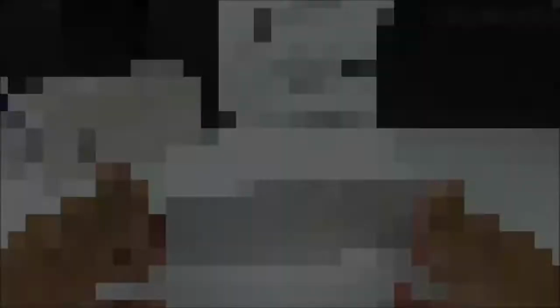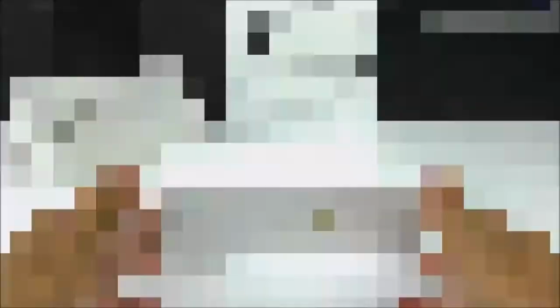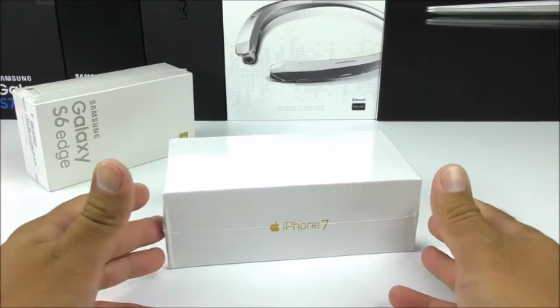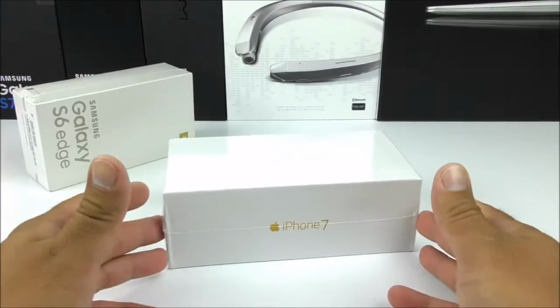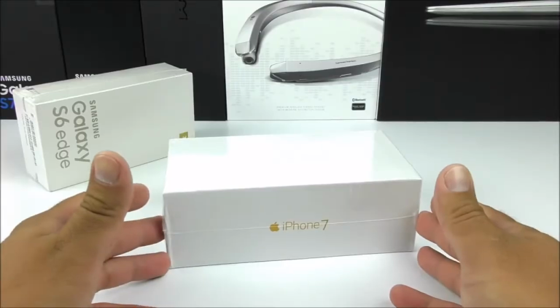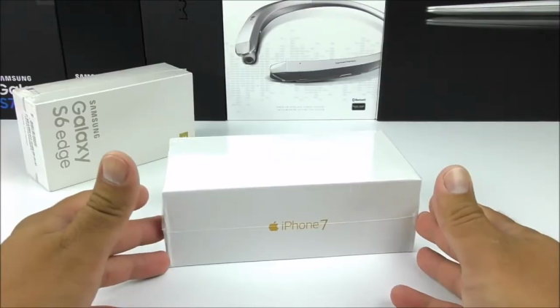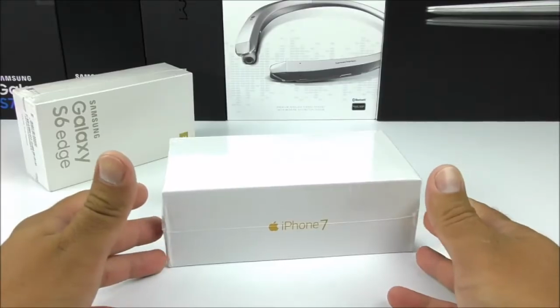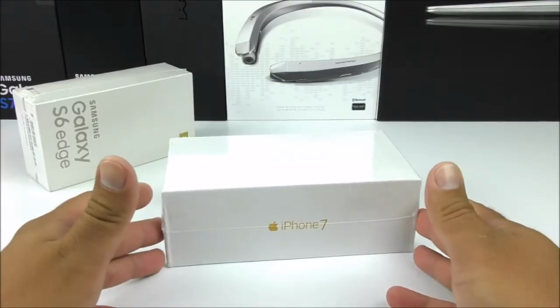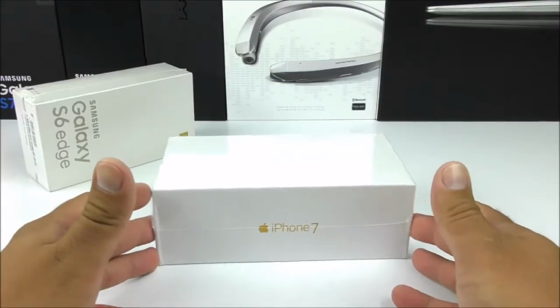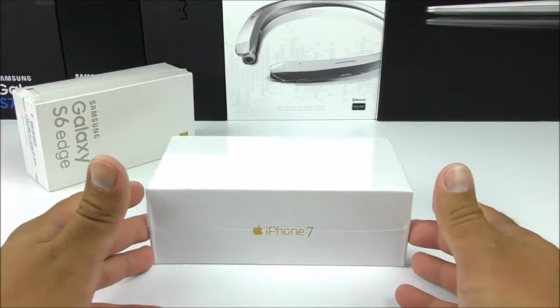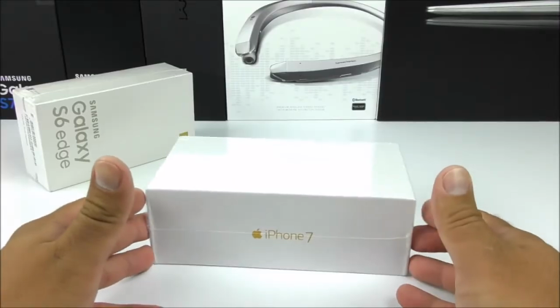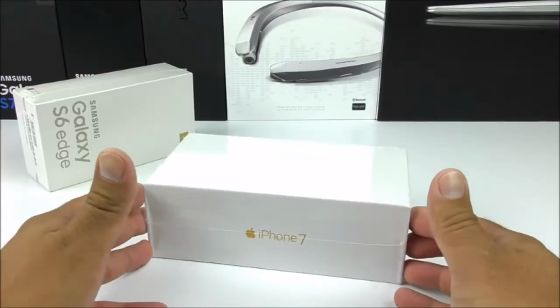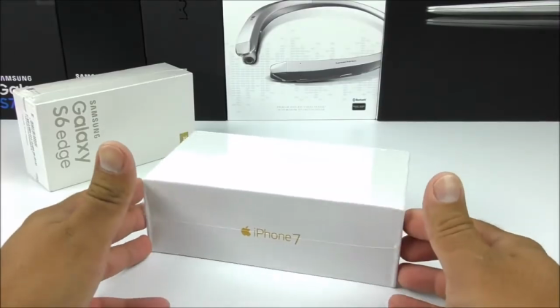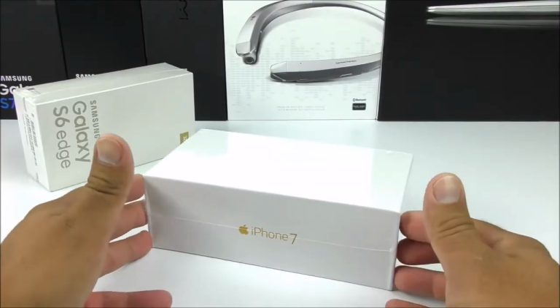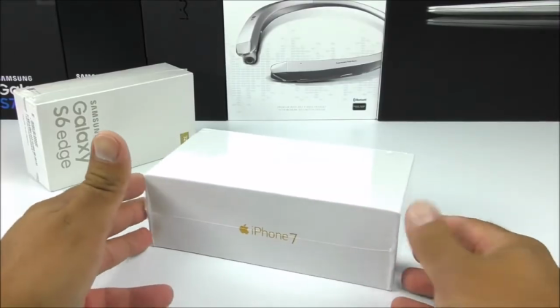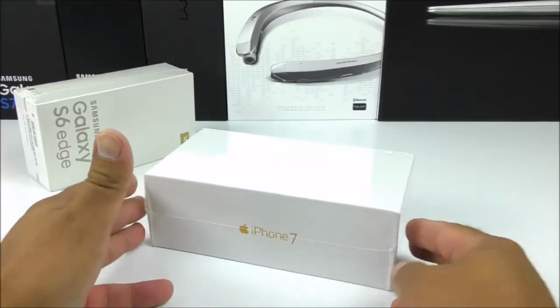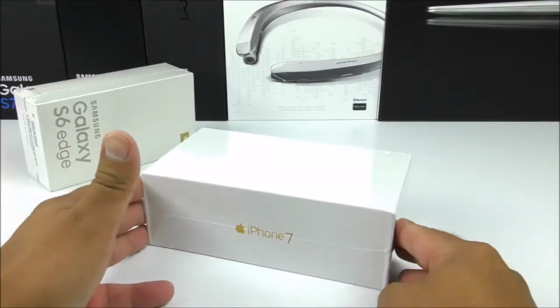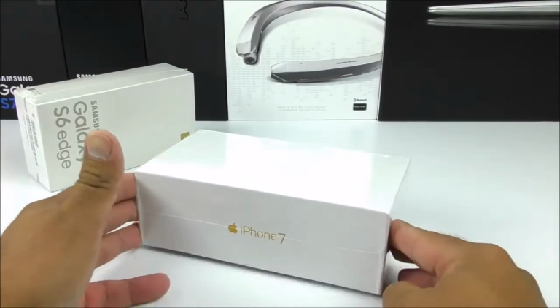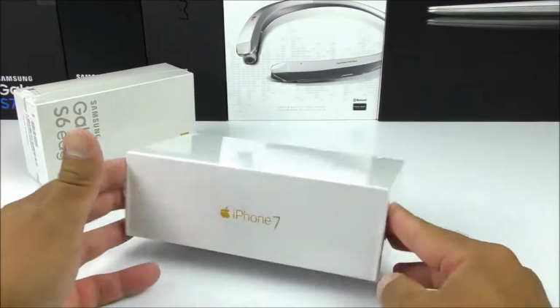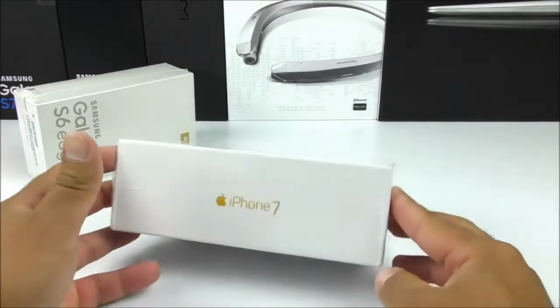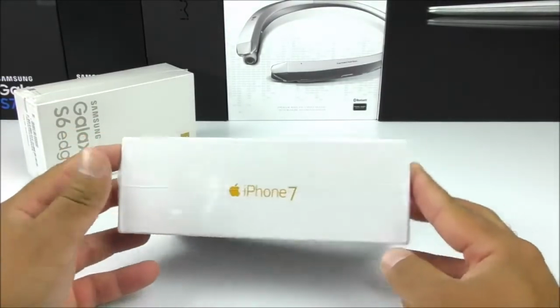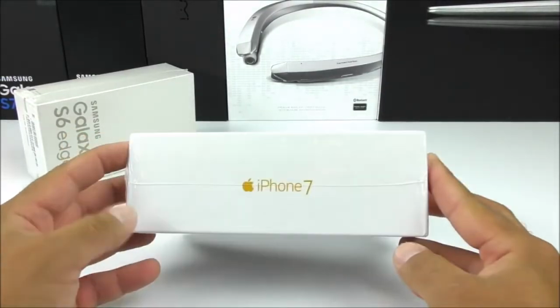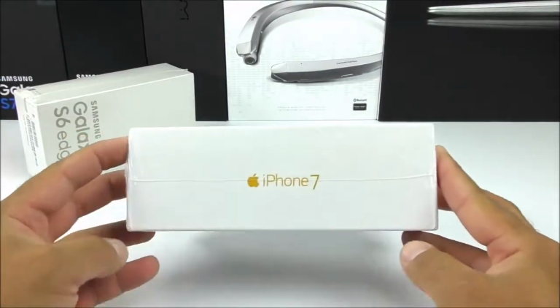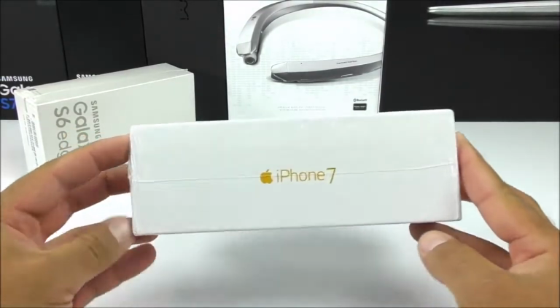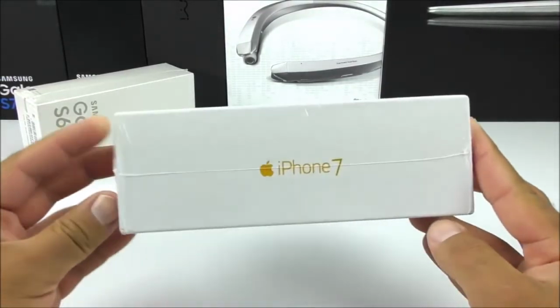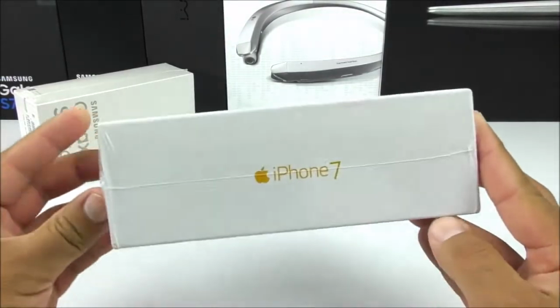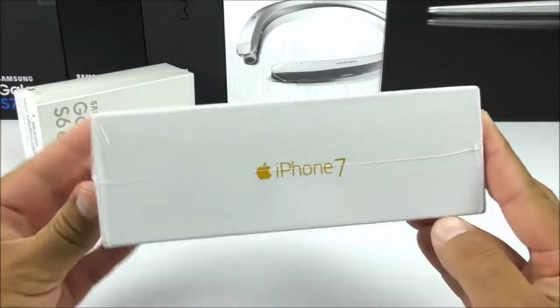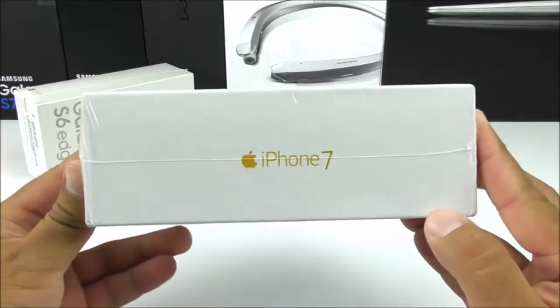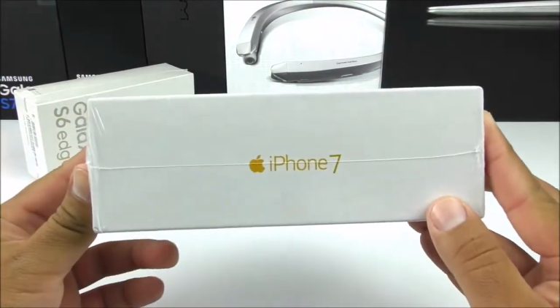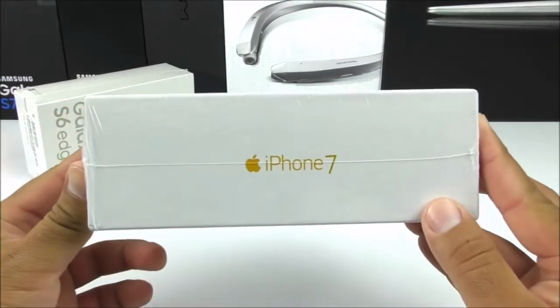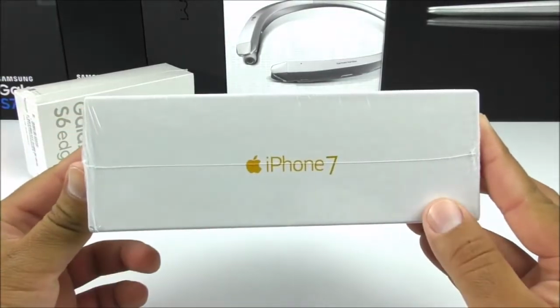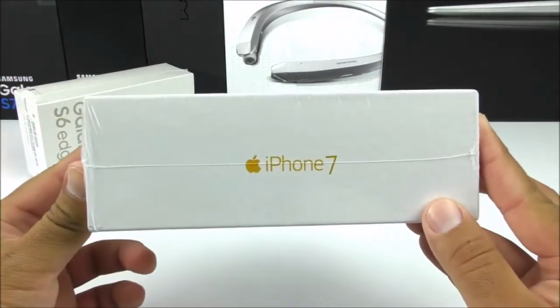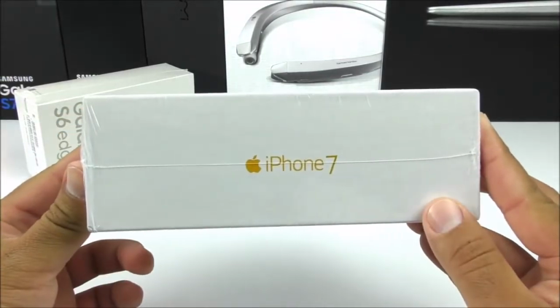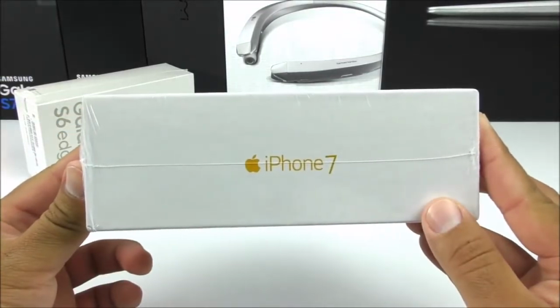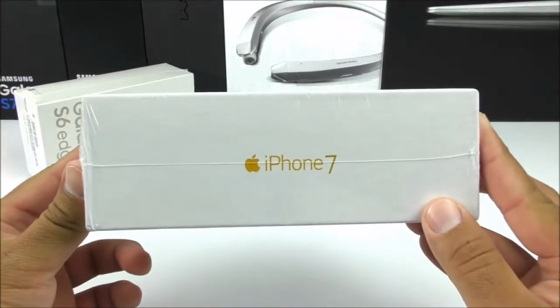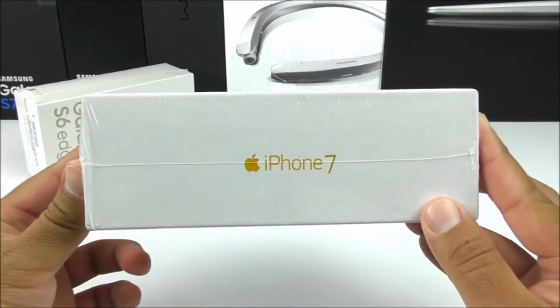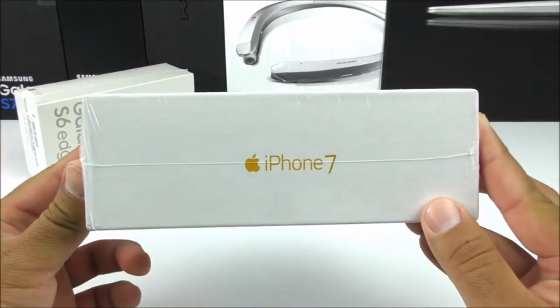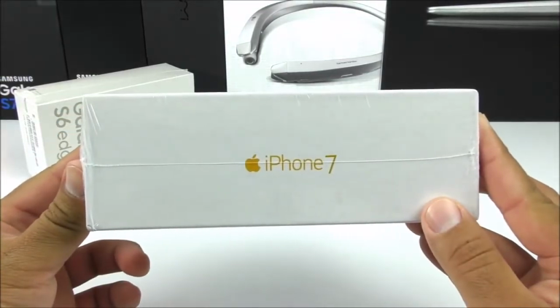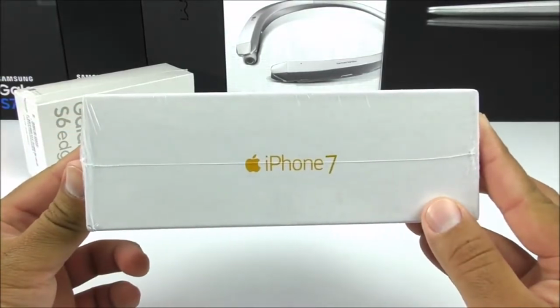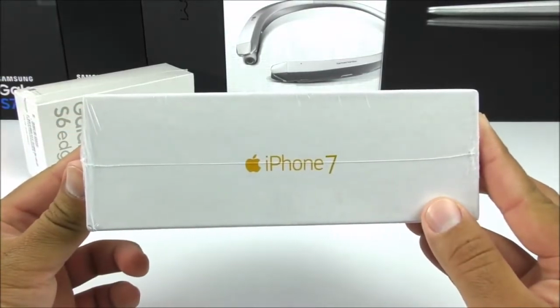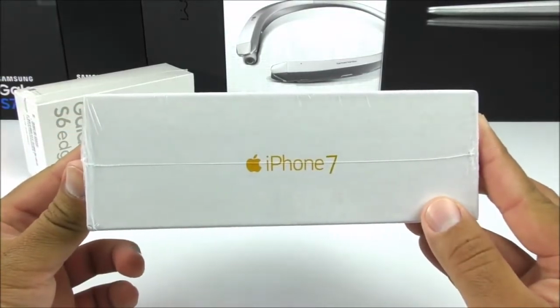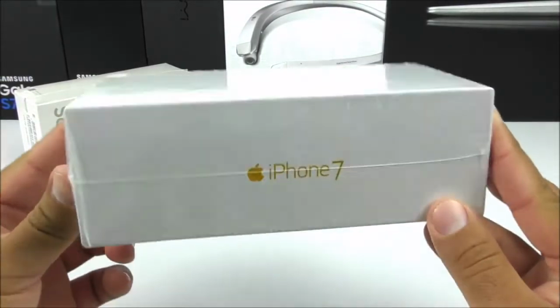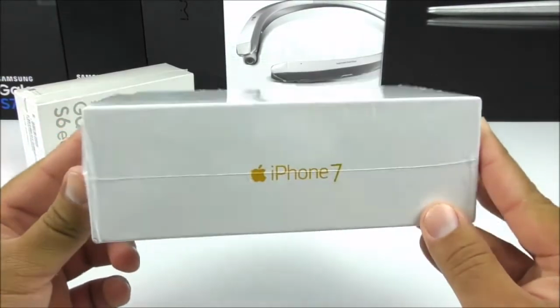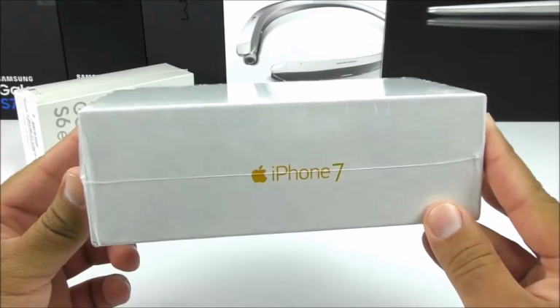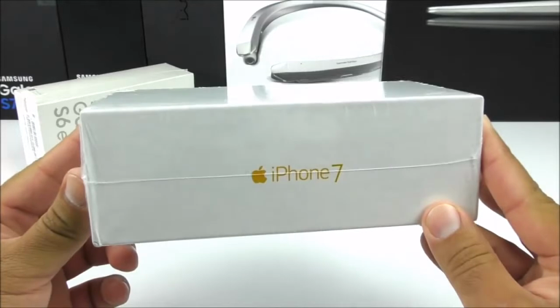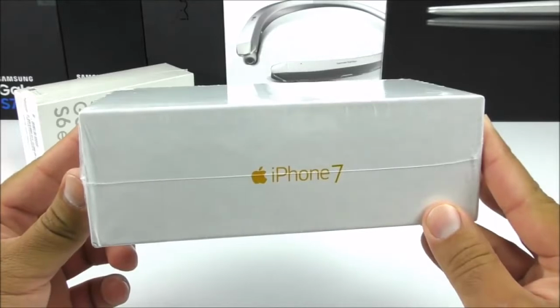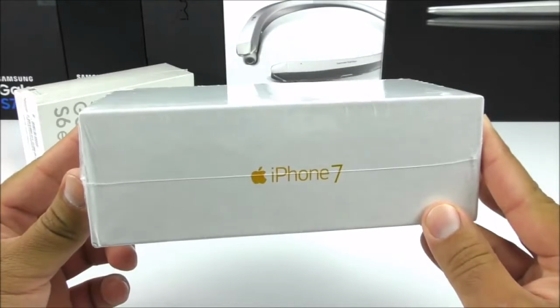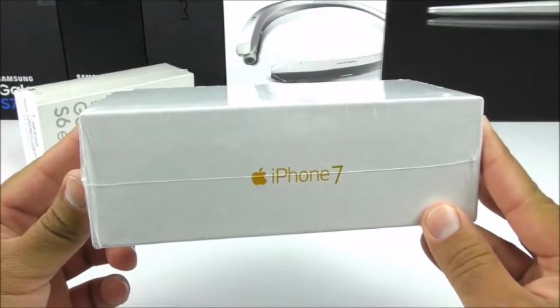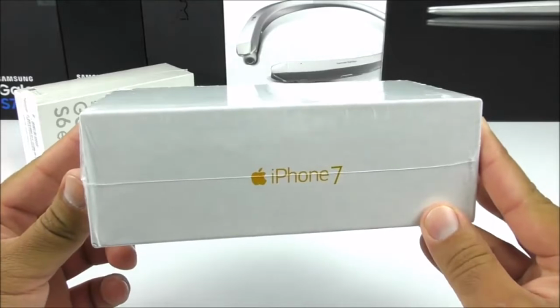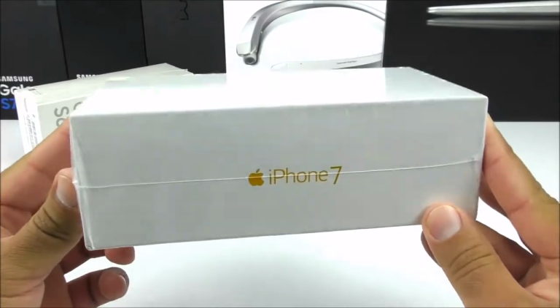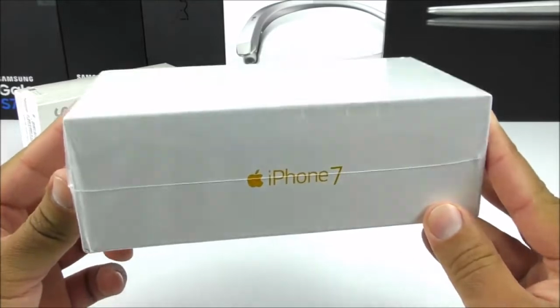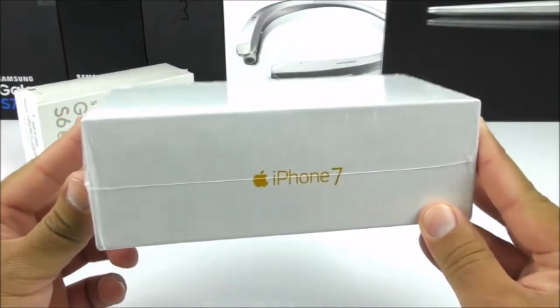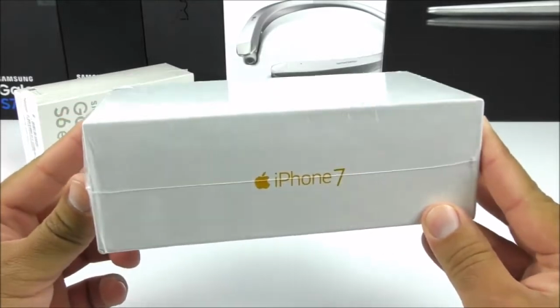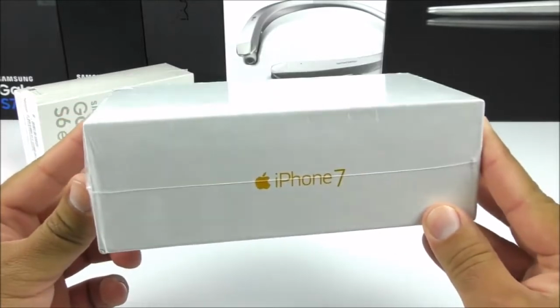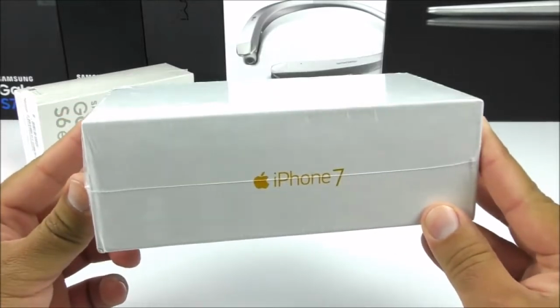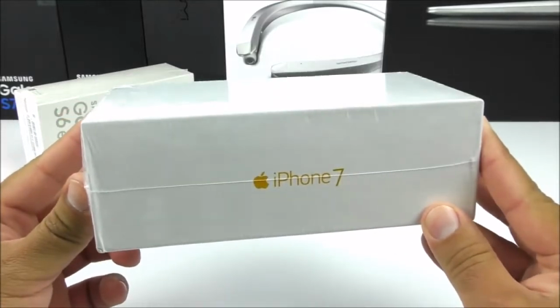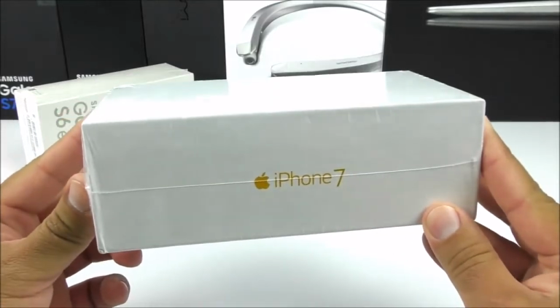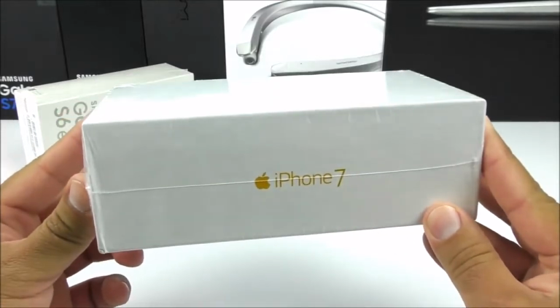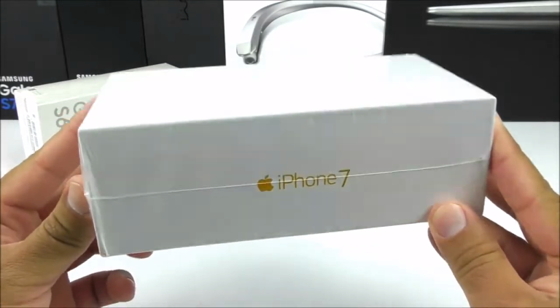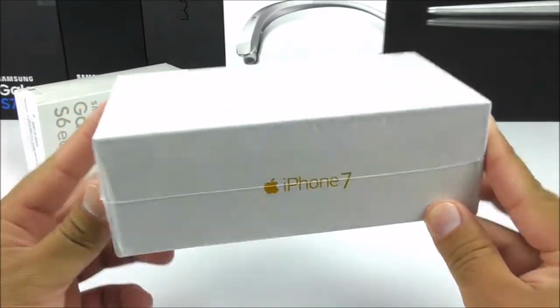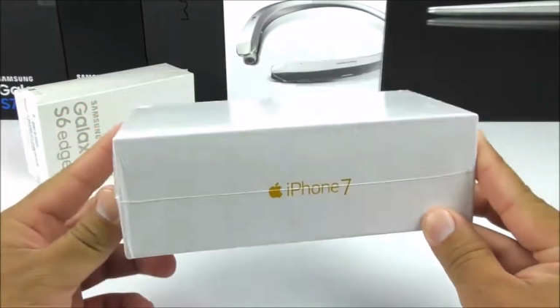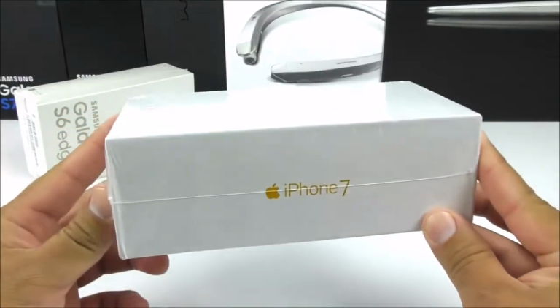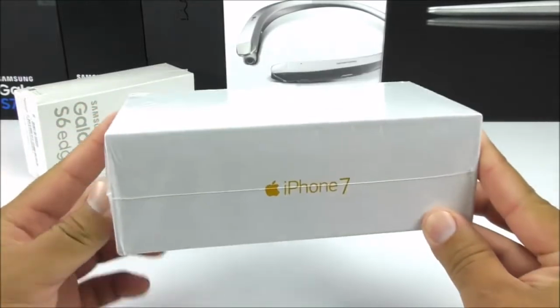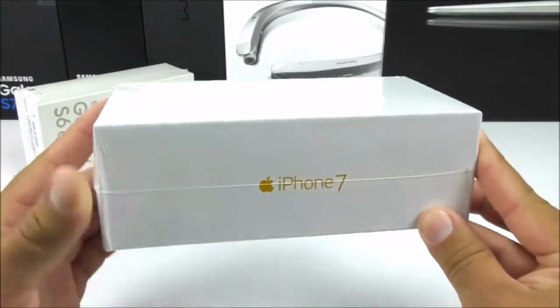Tim Cook decided to be nice with Jay and sent me the iPhone 7. Just joking, this is the replica. Here we go.